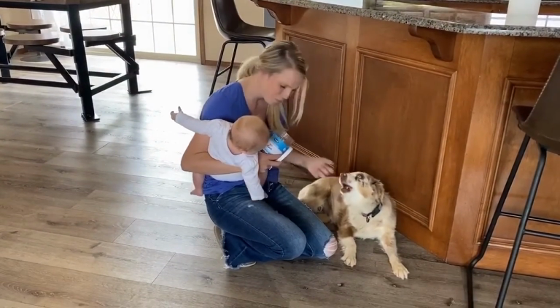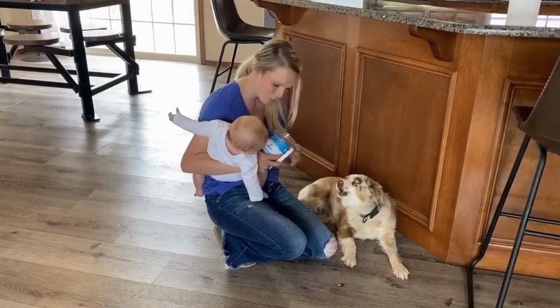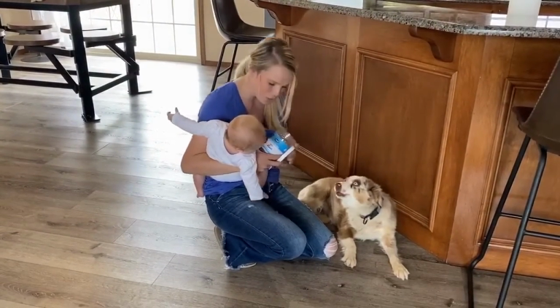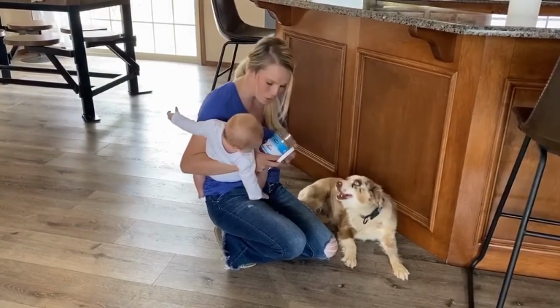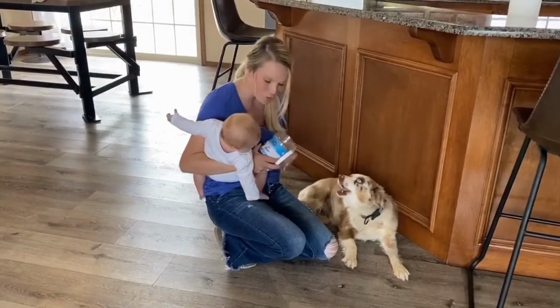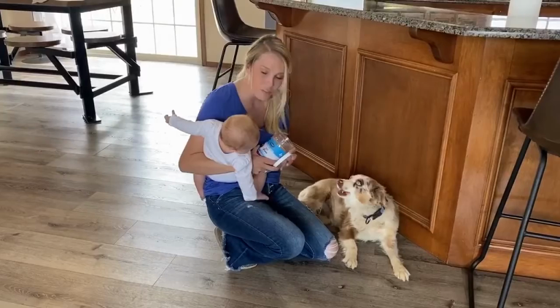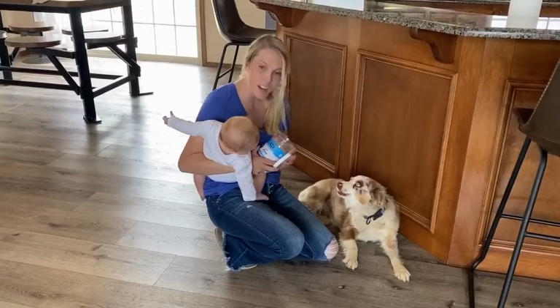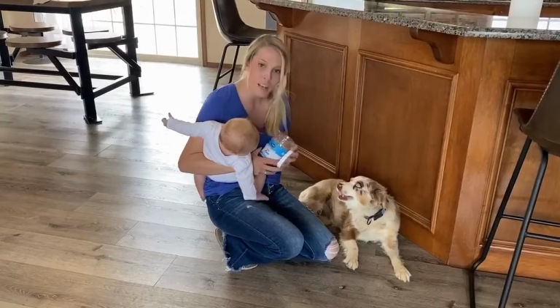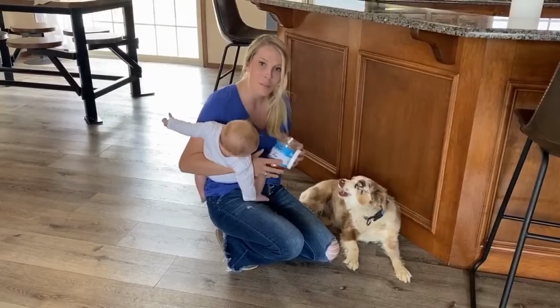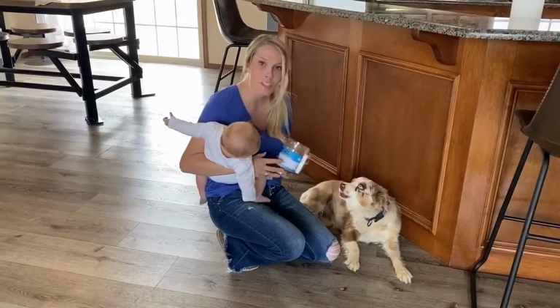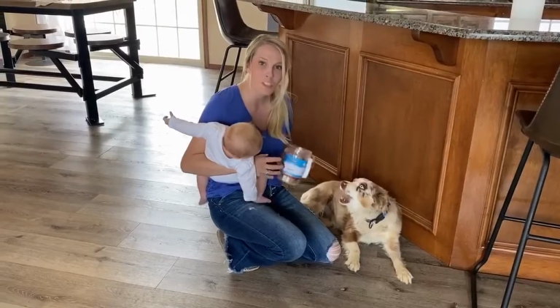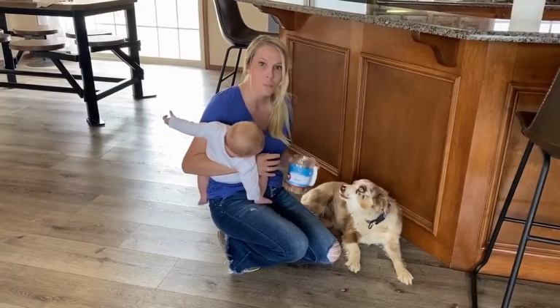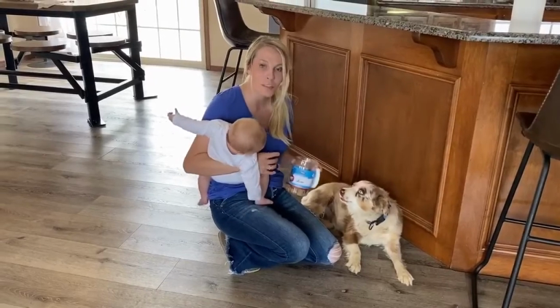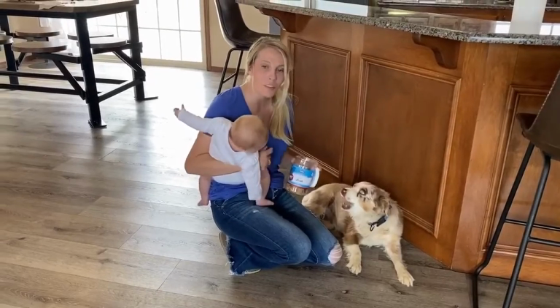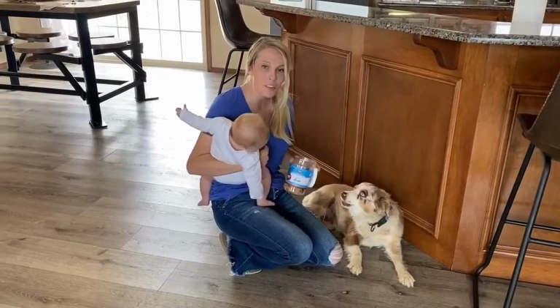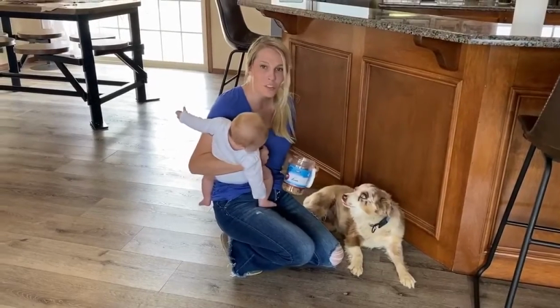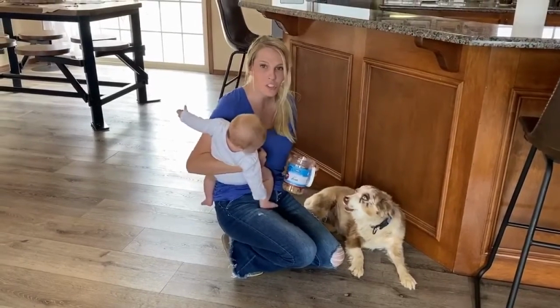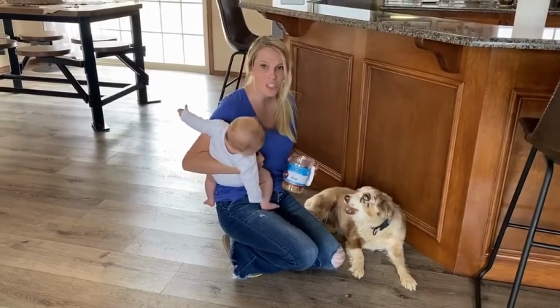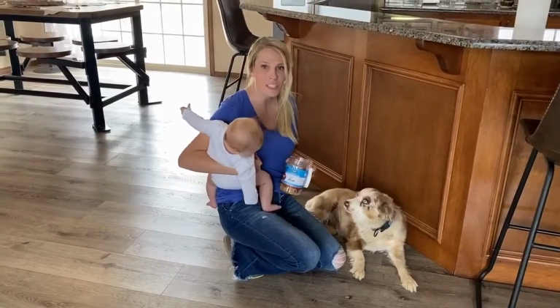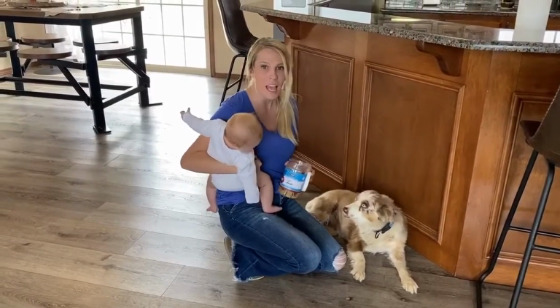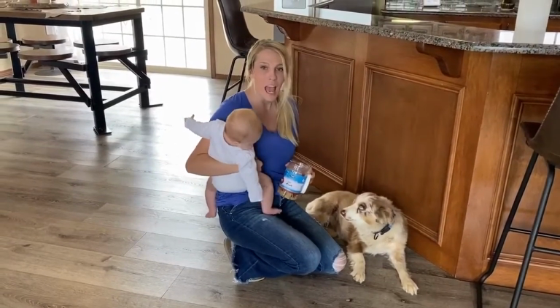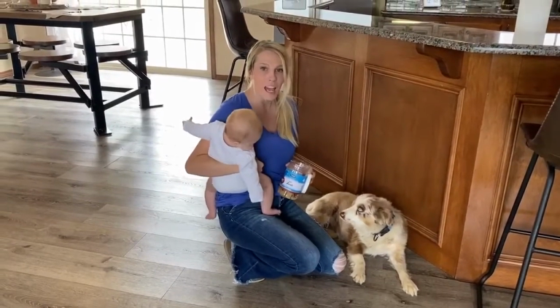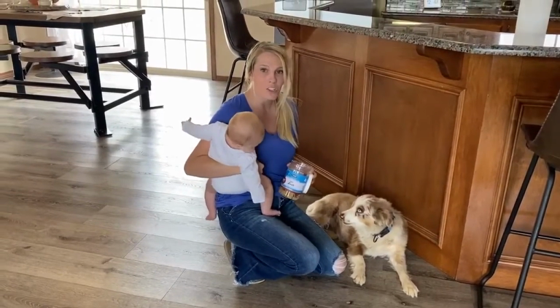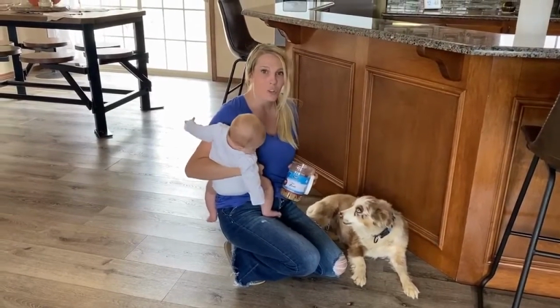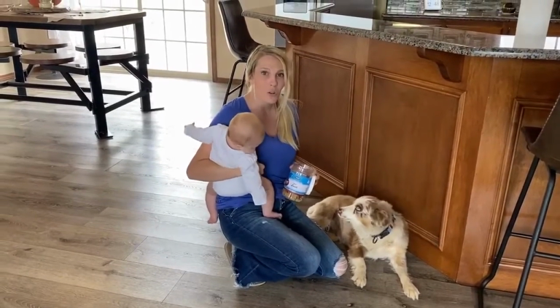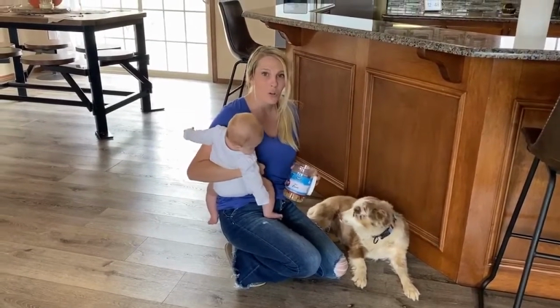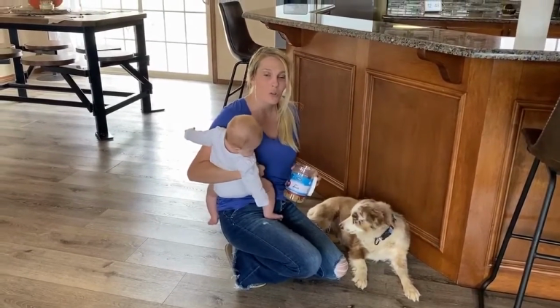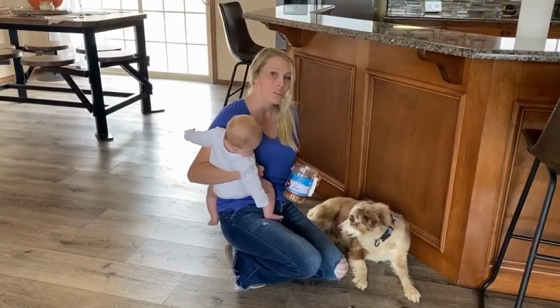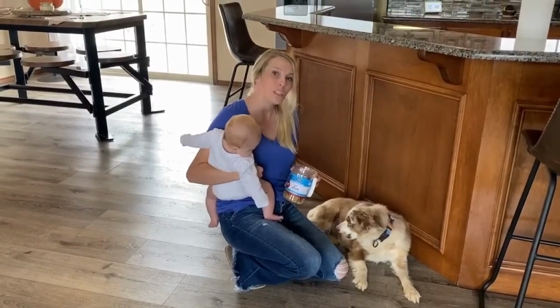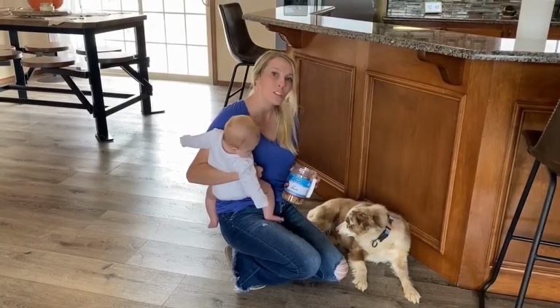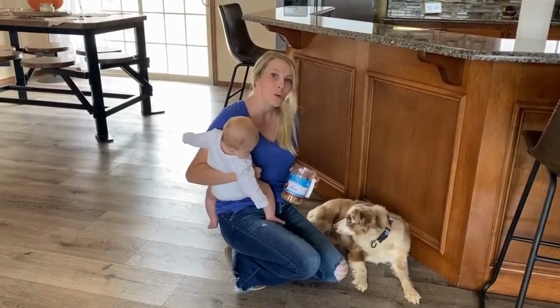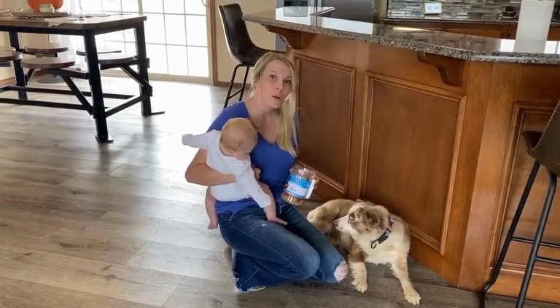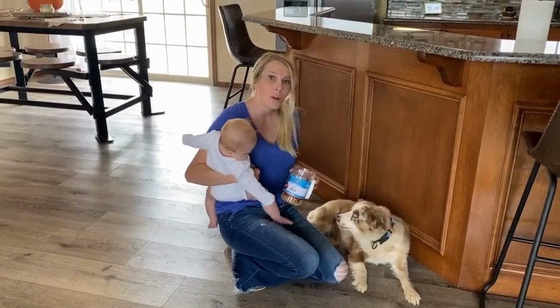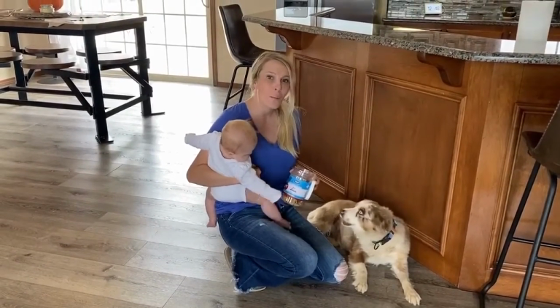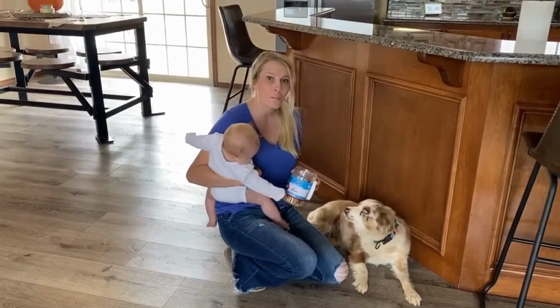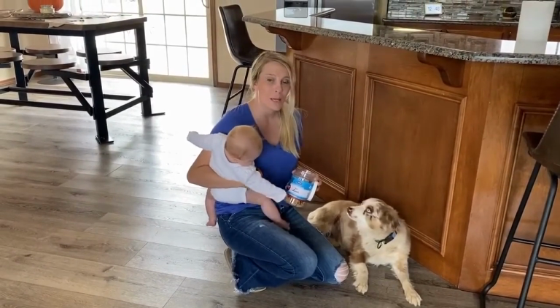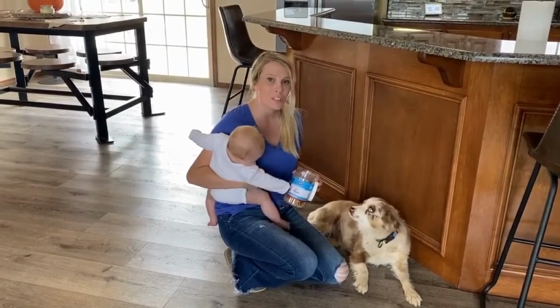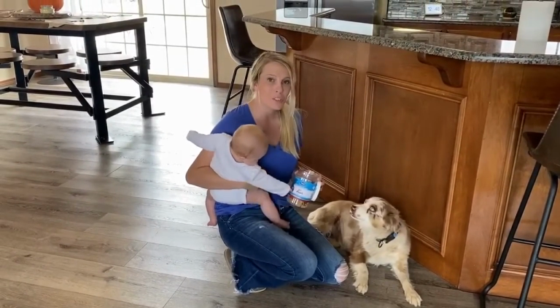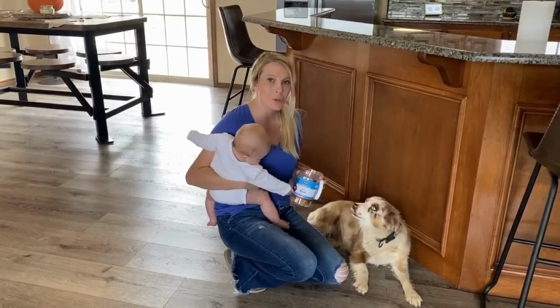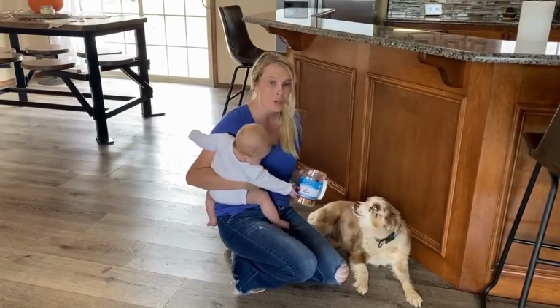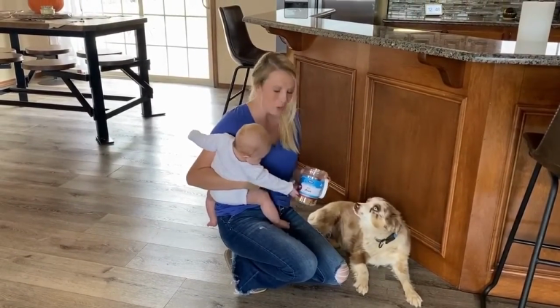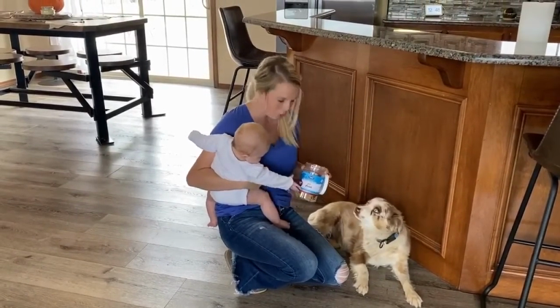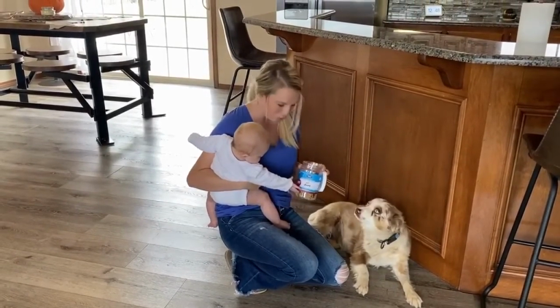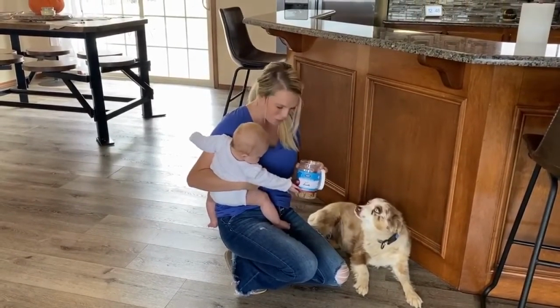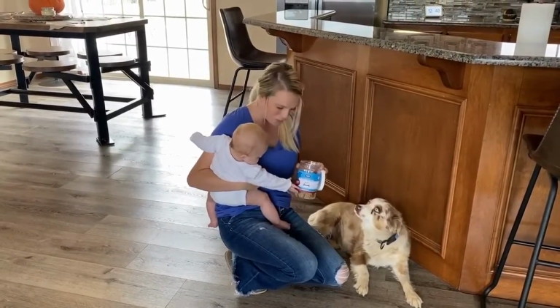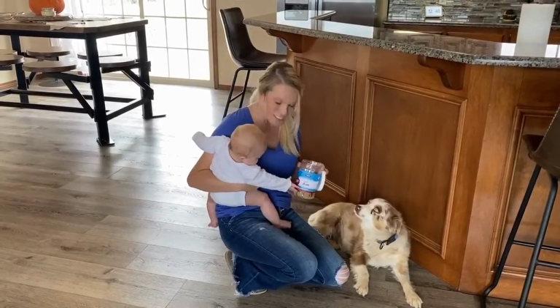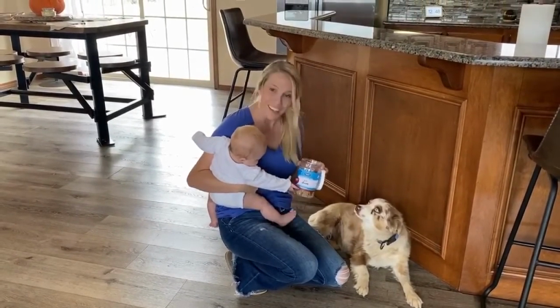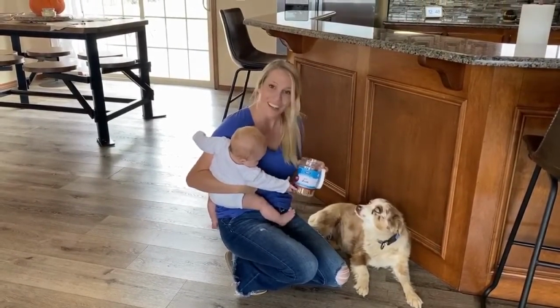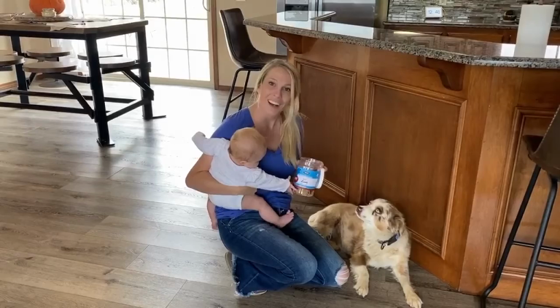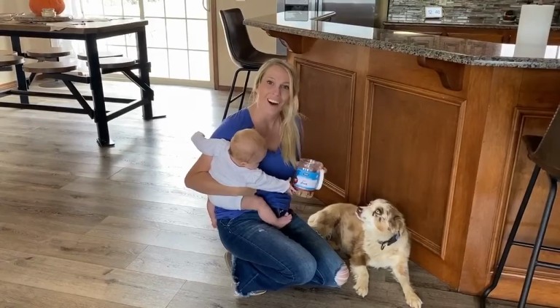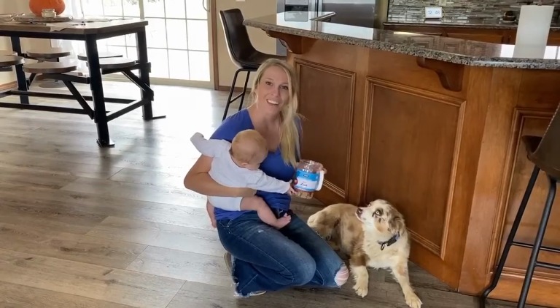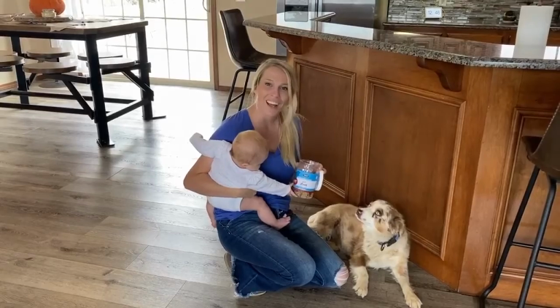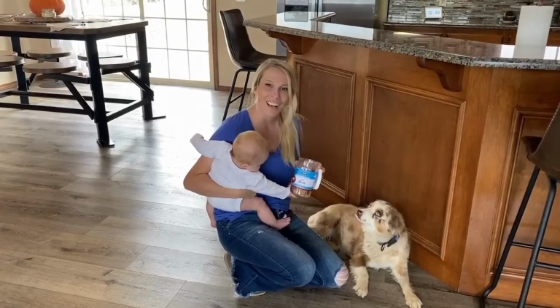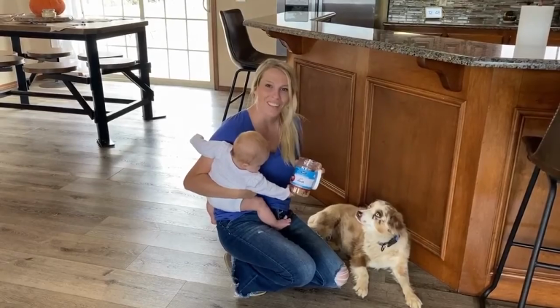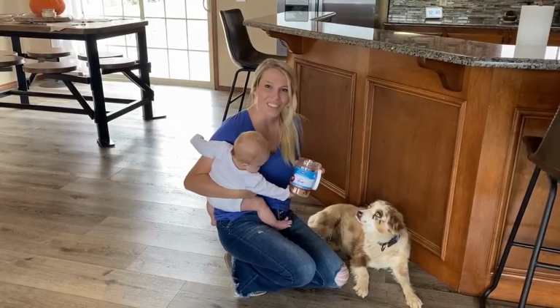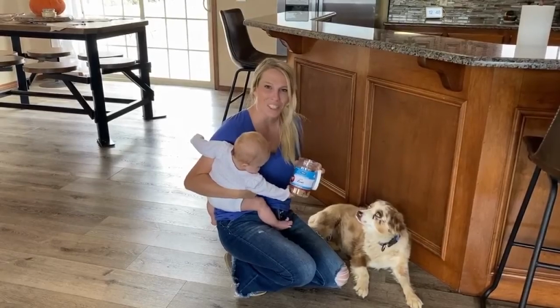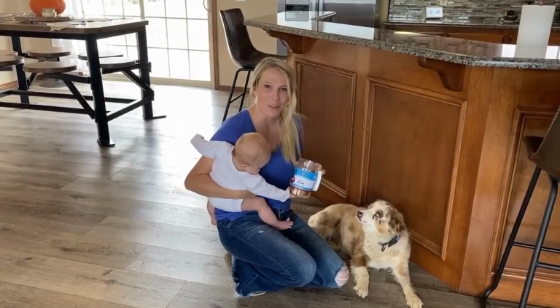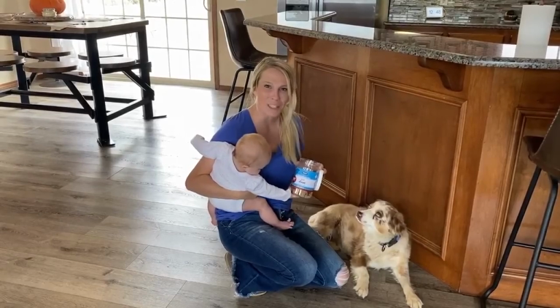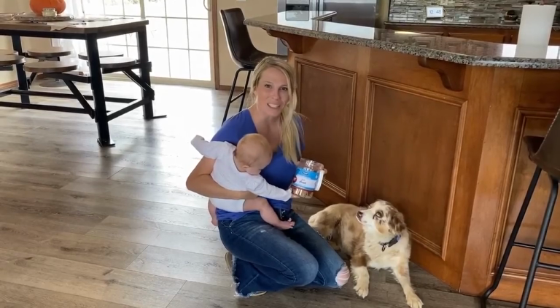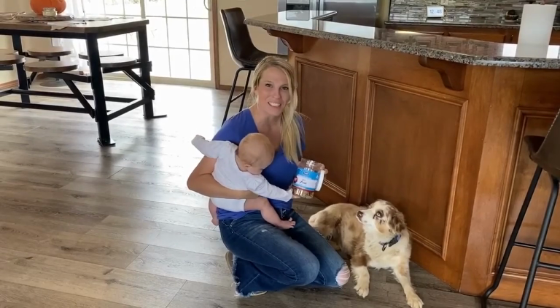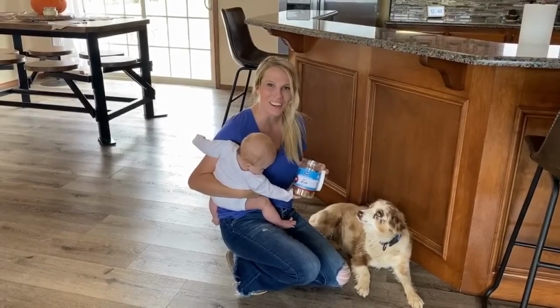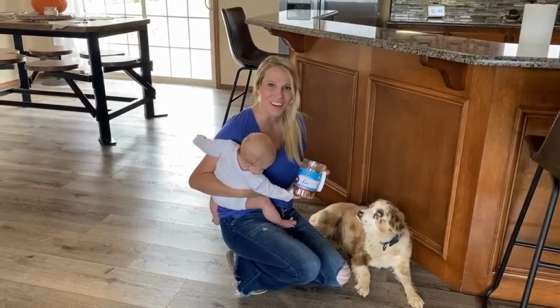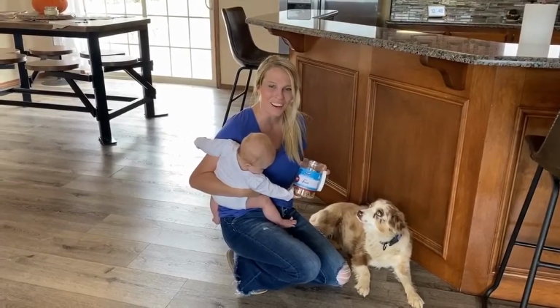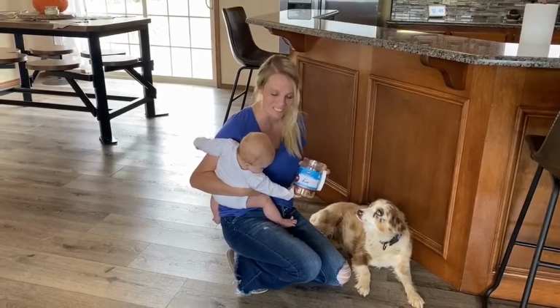You can find Munster Beef Liver Treats at your local feed store, pet store, or online at munstermilling.com.